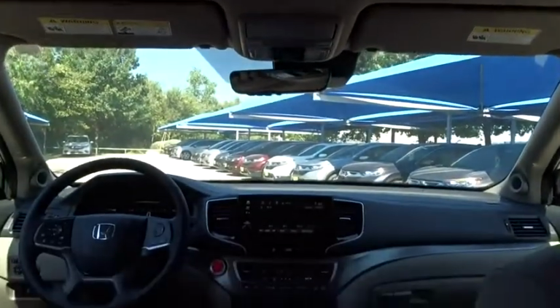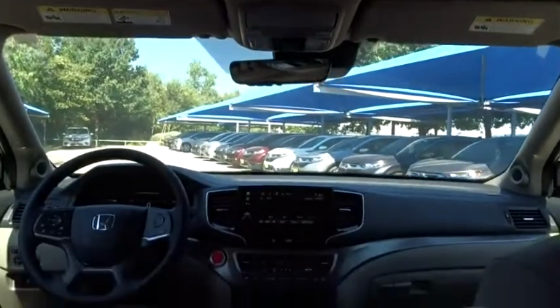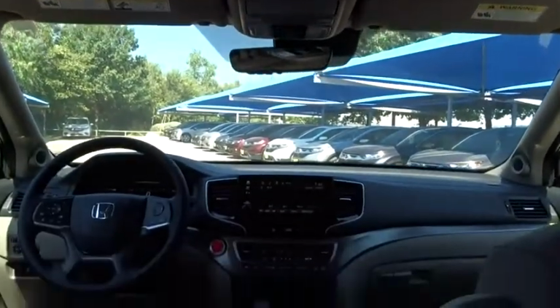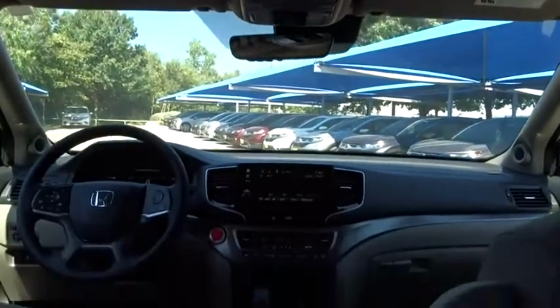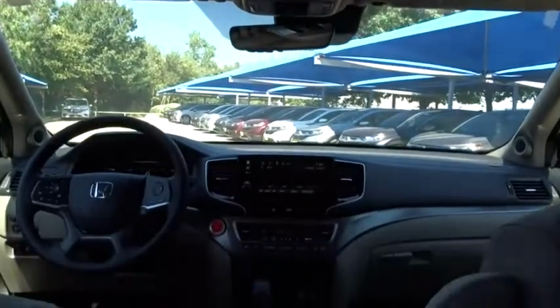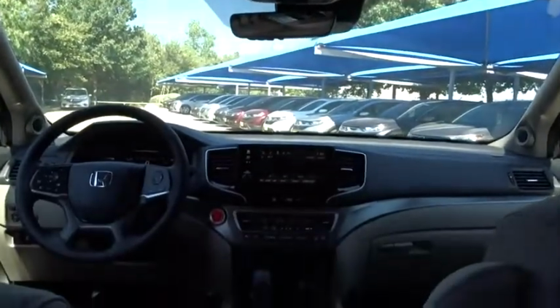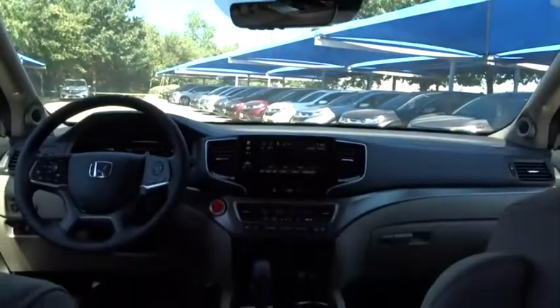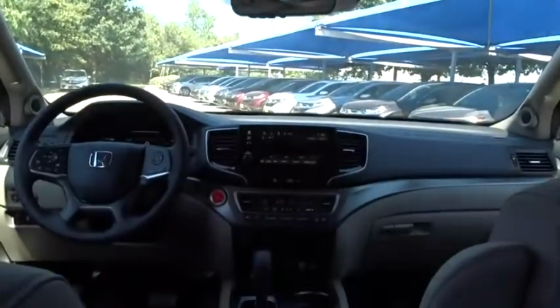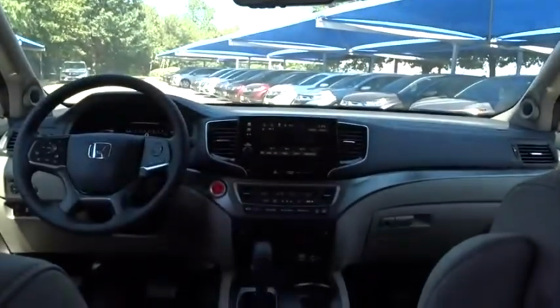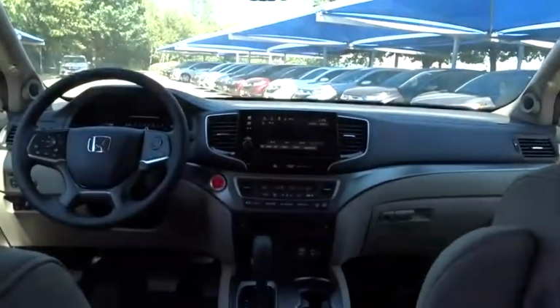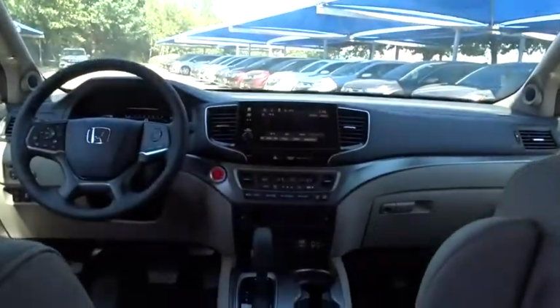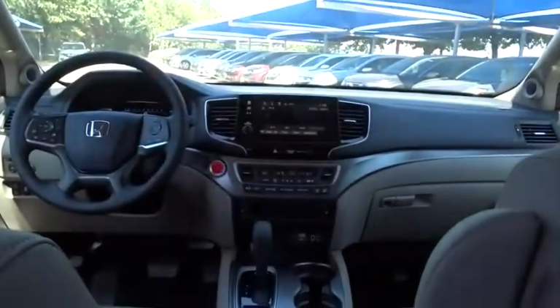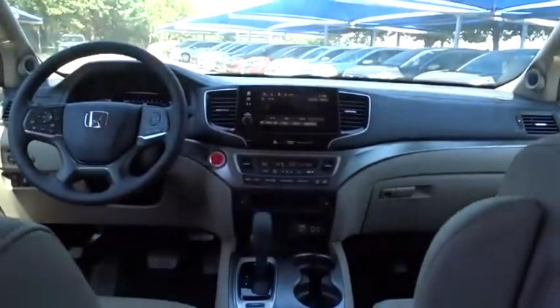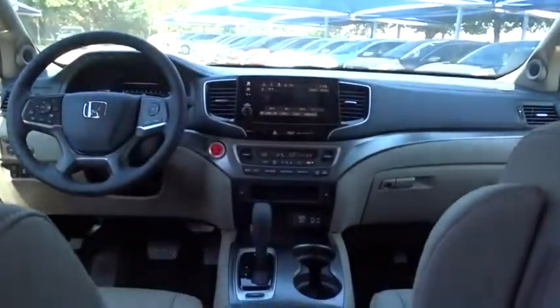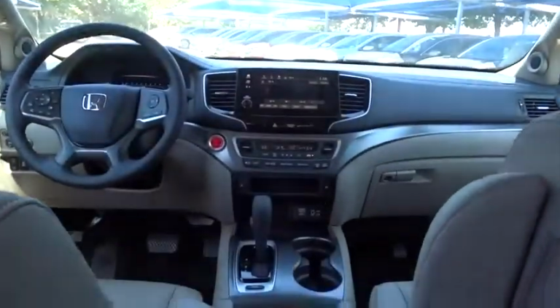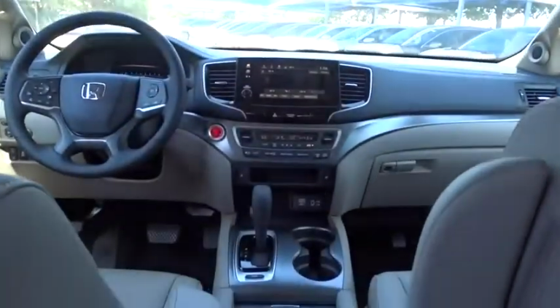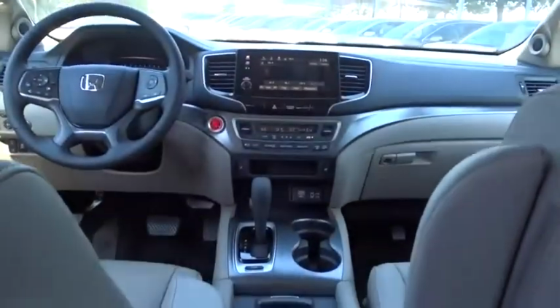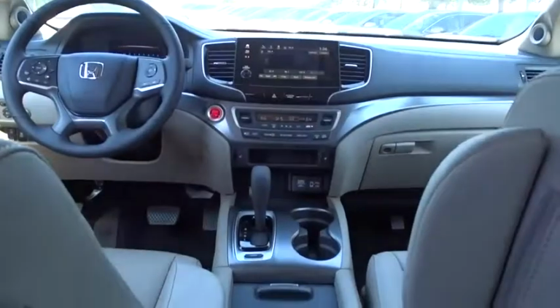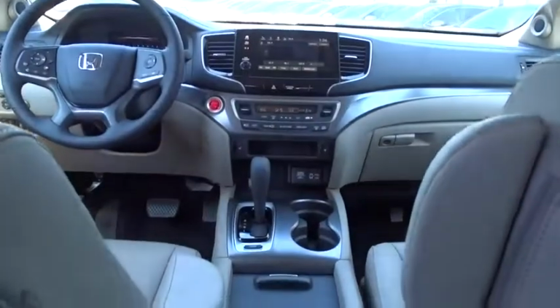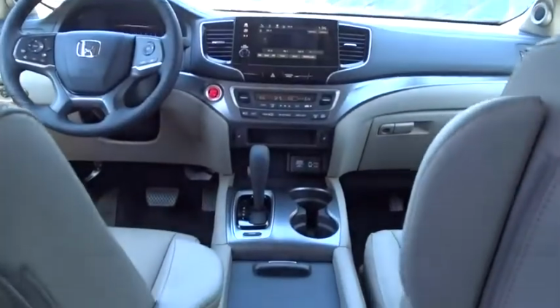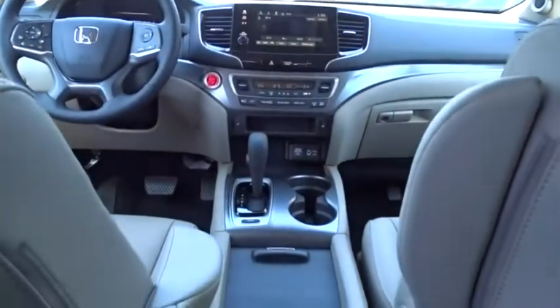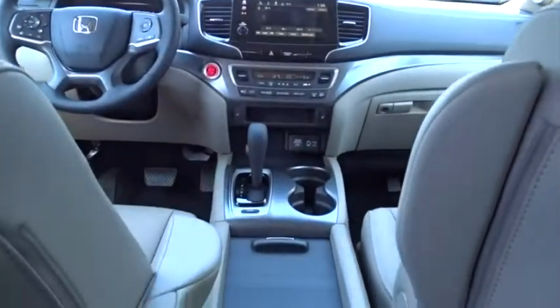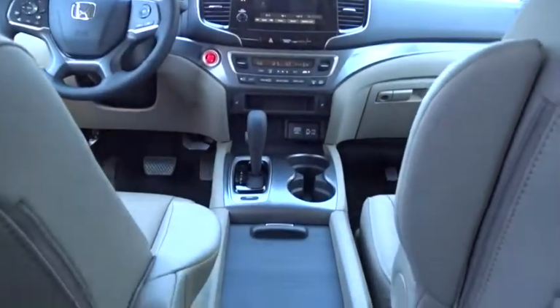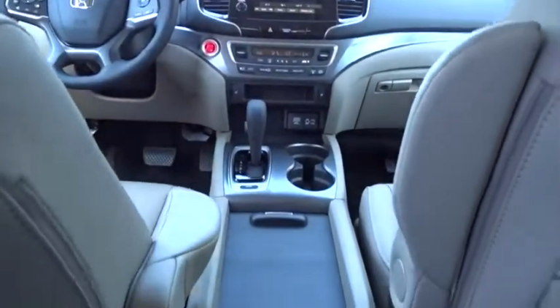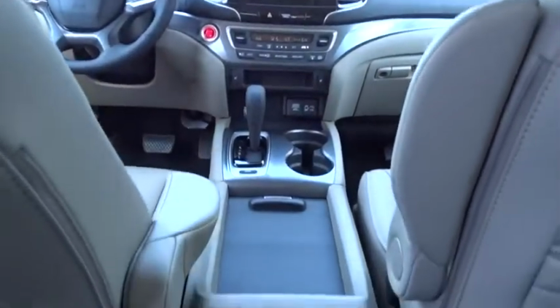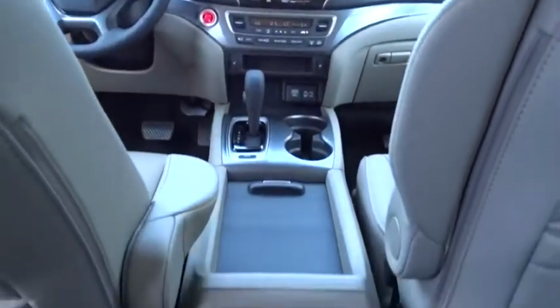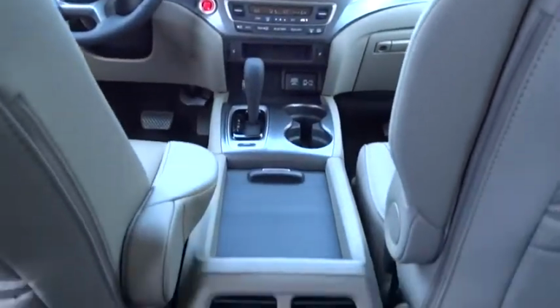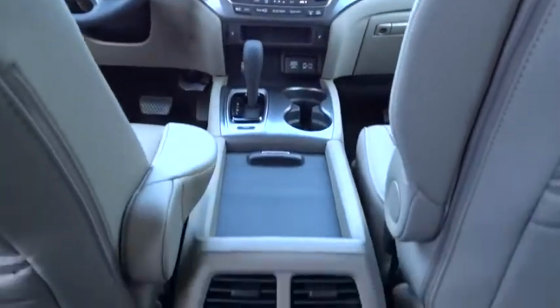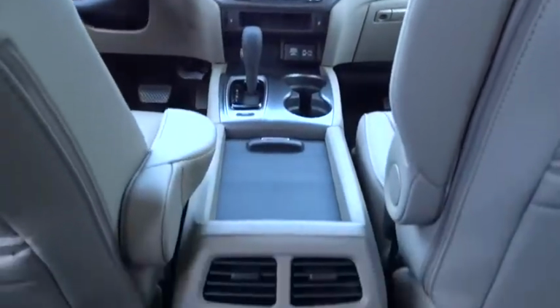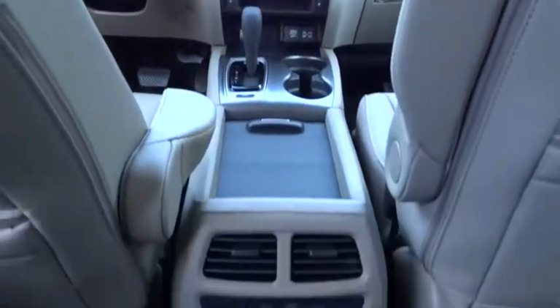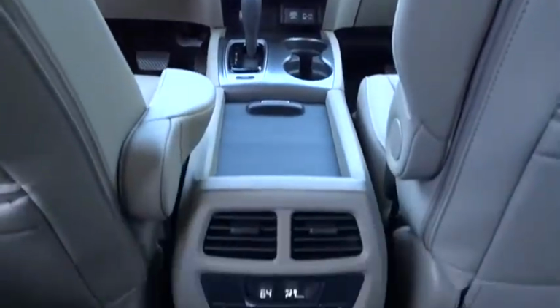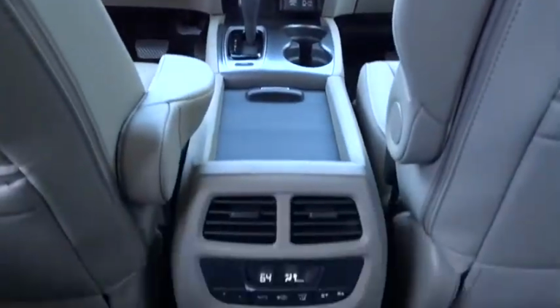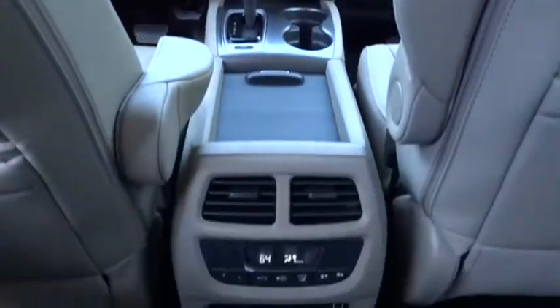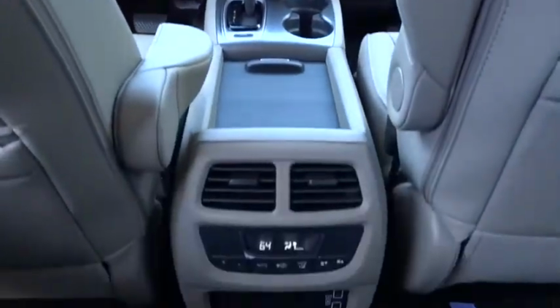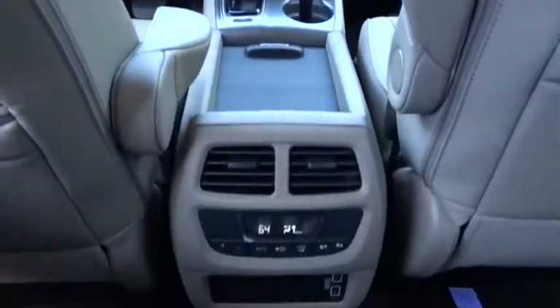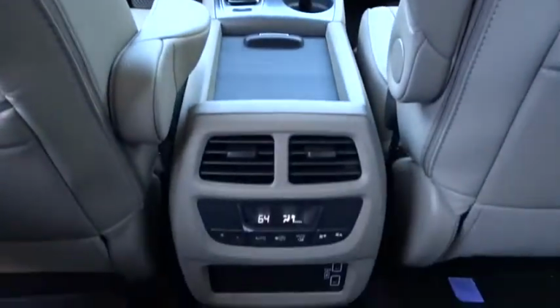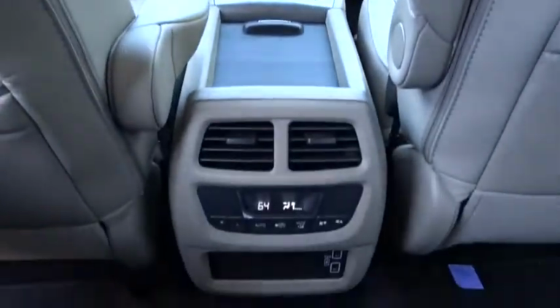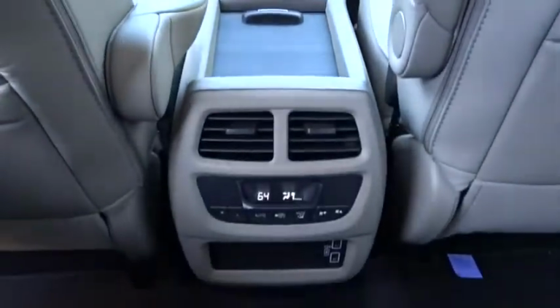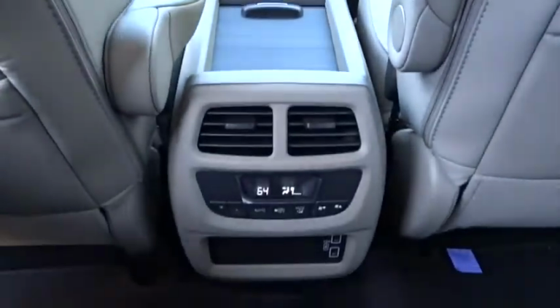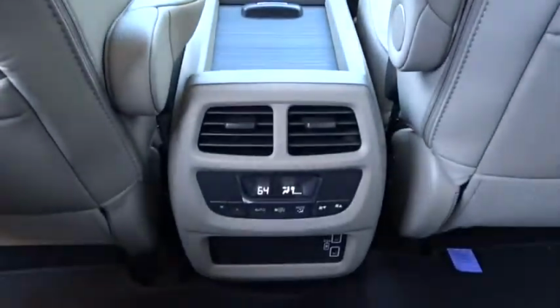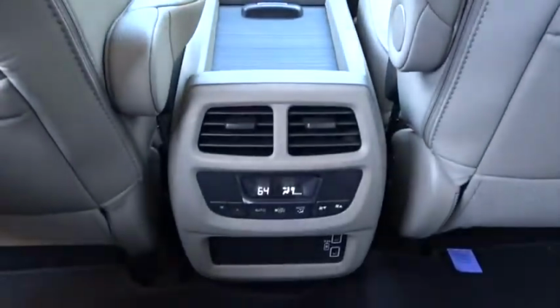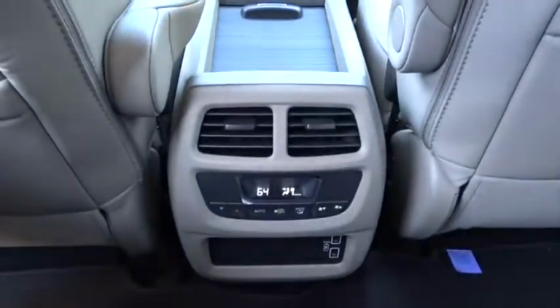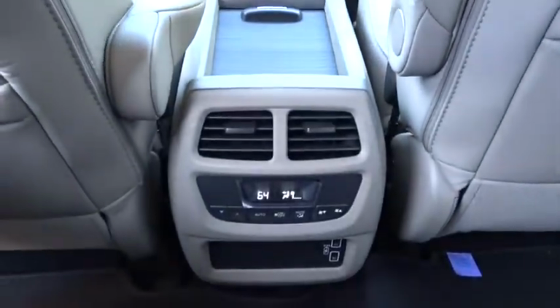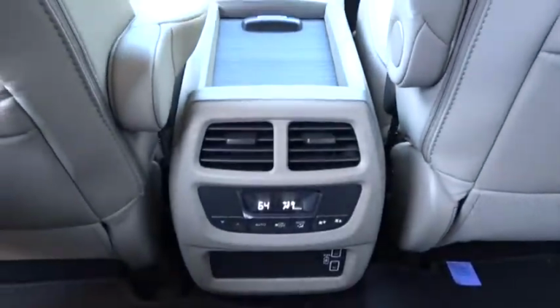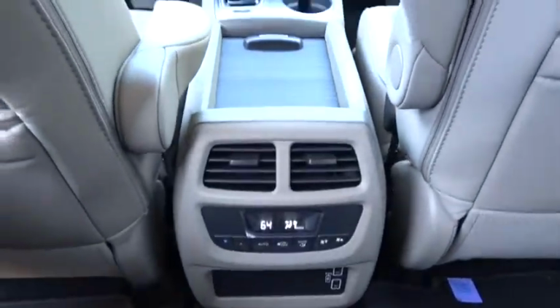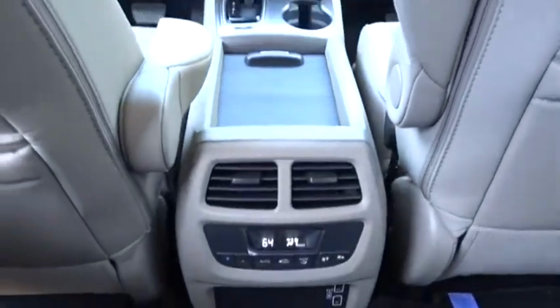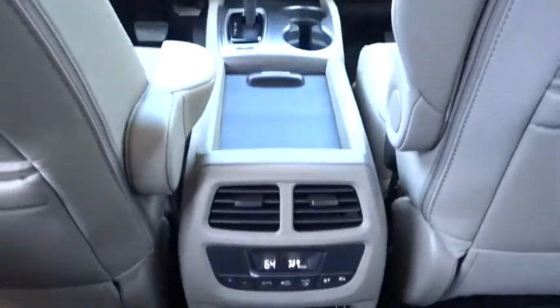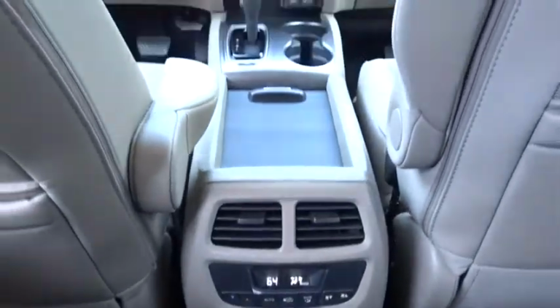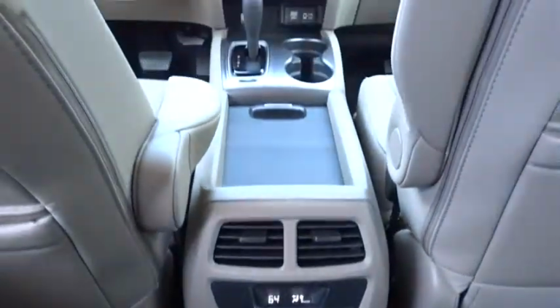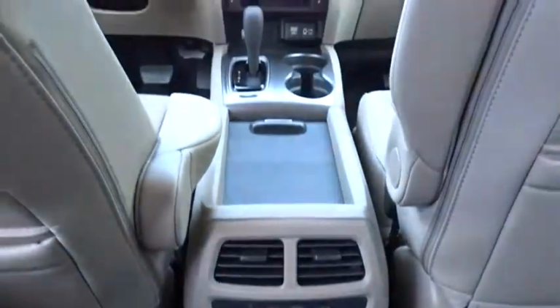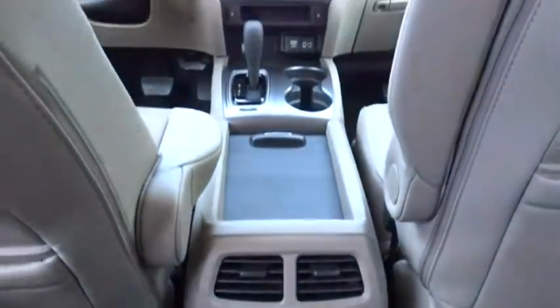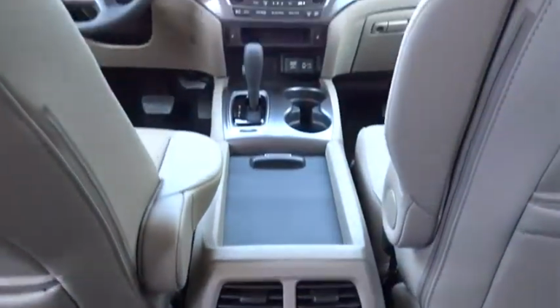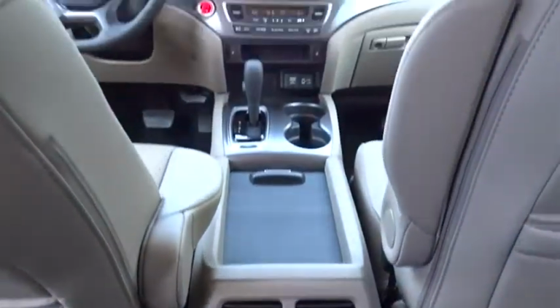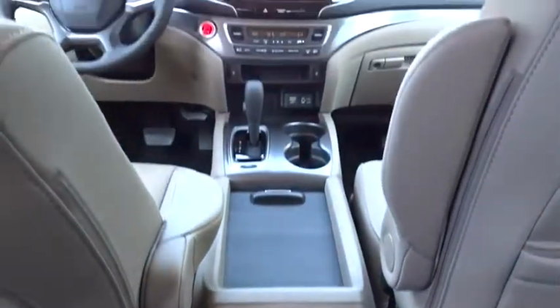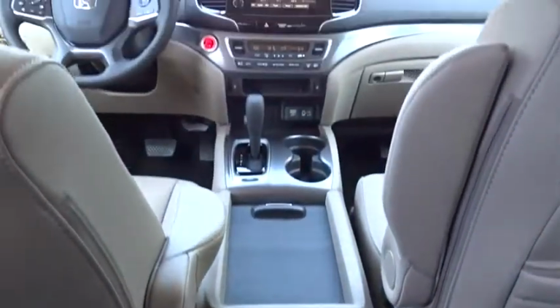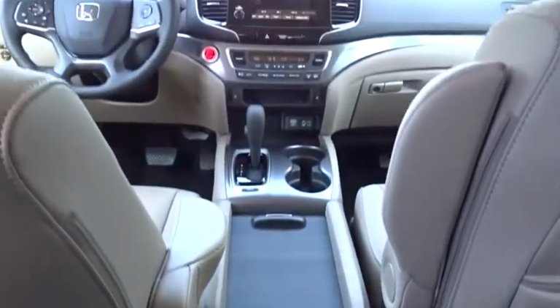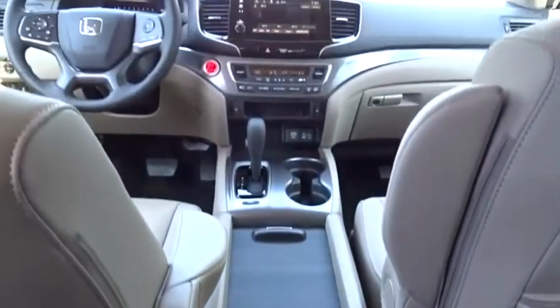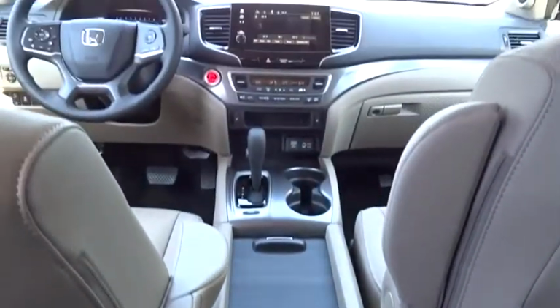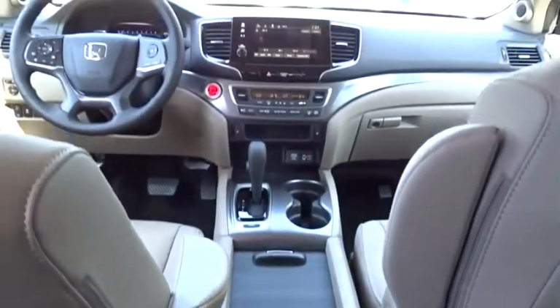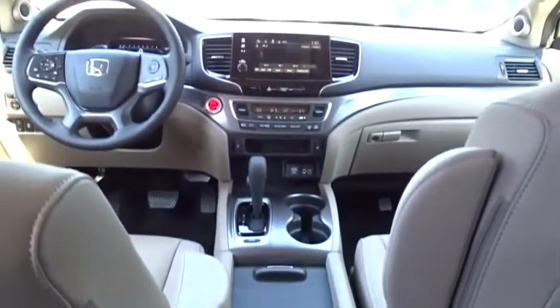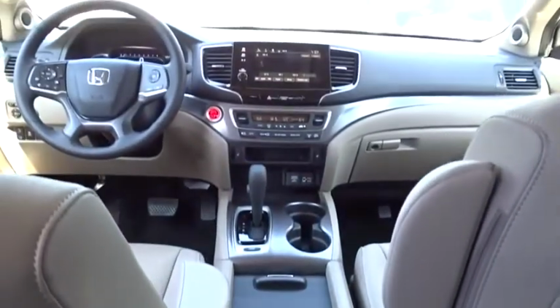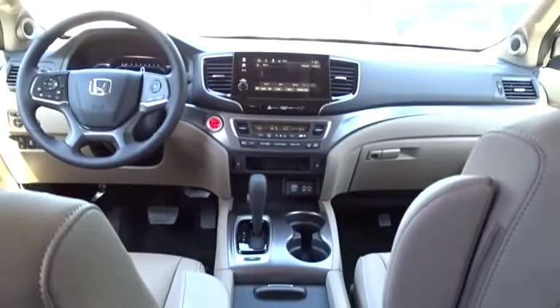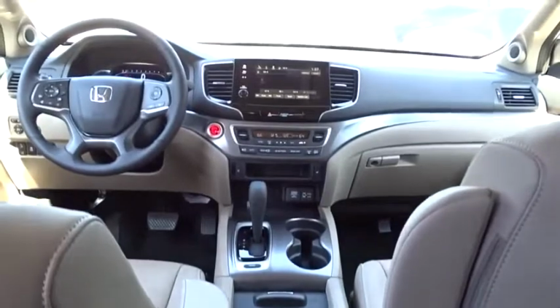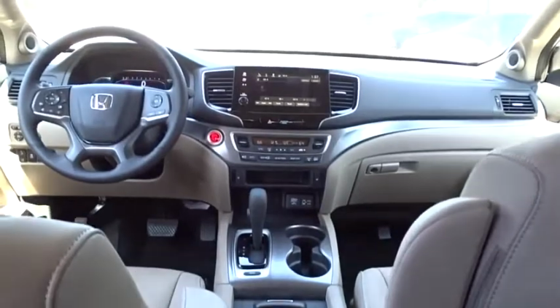Adjustable steering wheel. Front wheel drive. Power steering. Automatic transmission. Keyless start. Cruise control. Aluminum wheels.